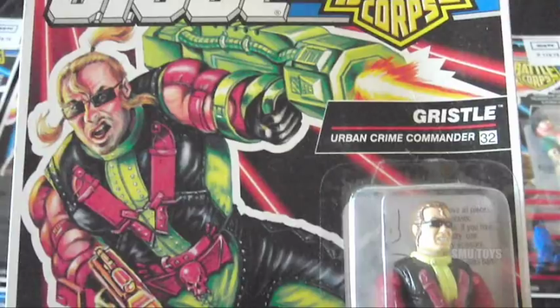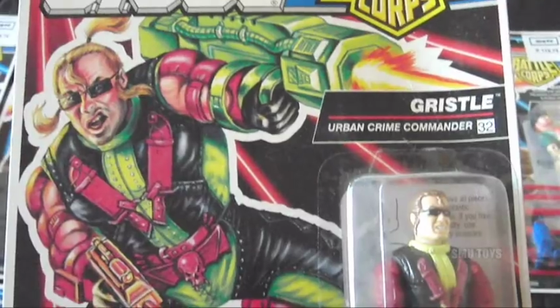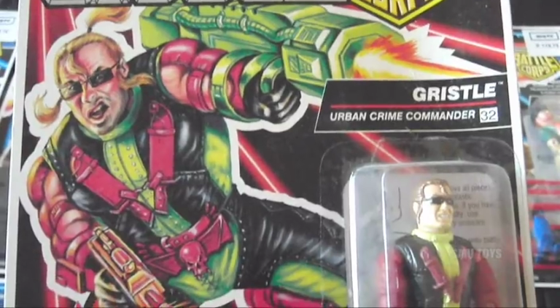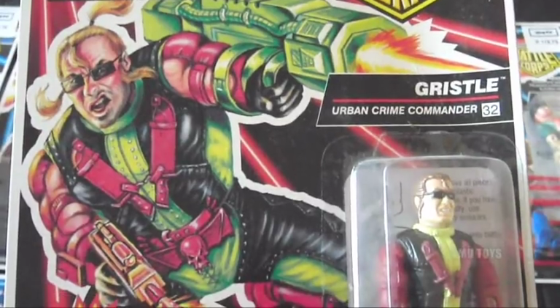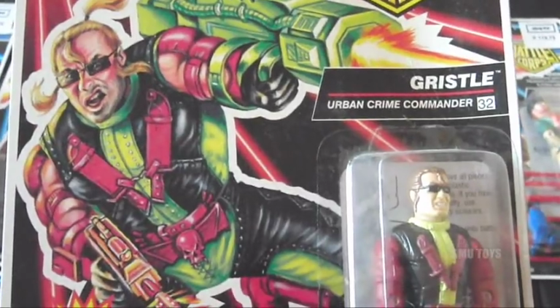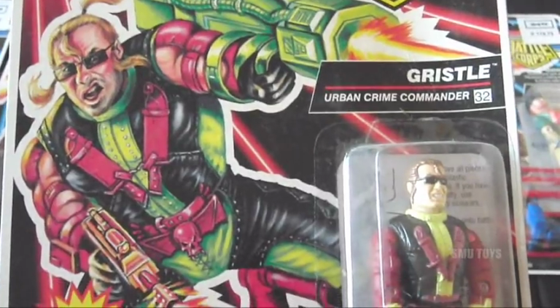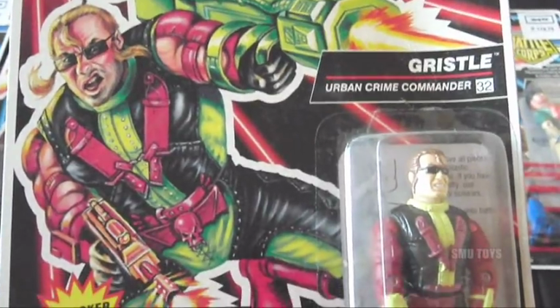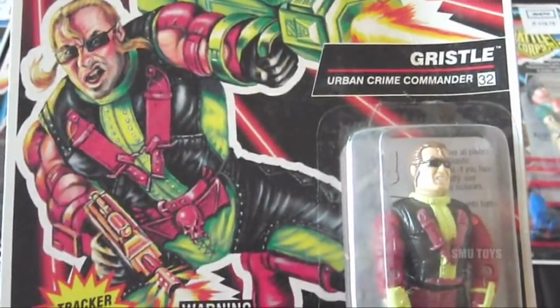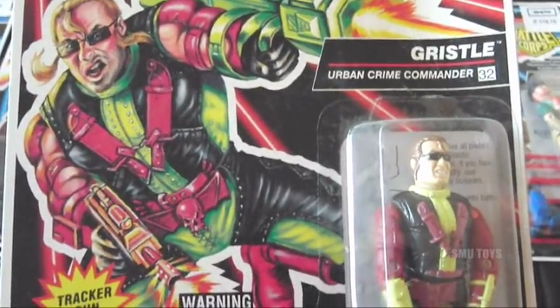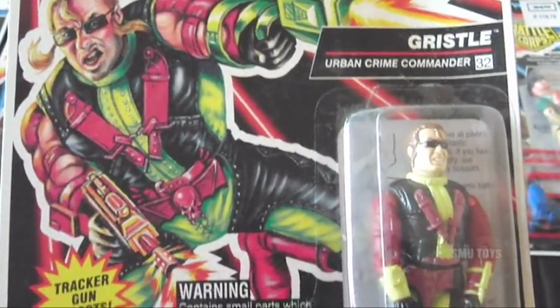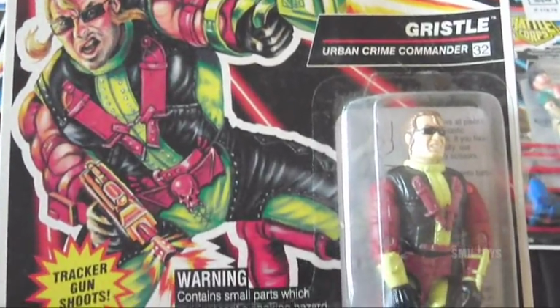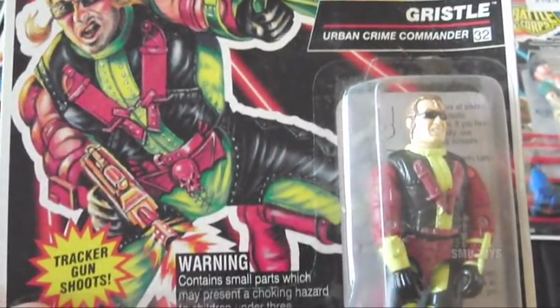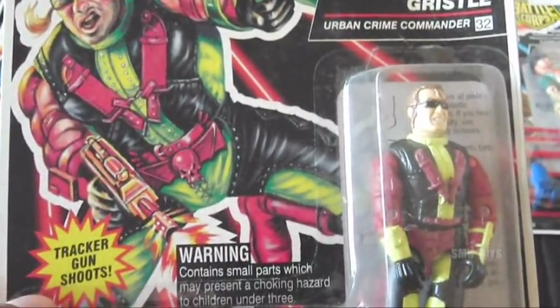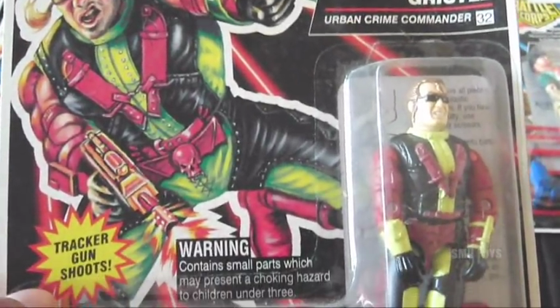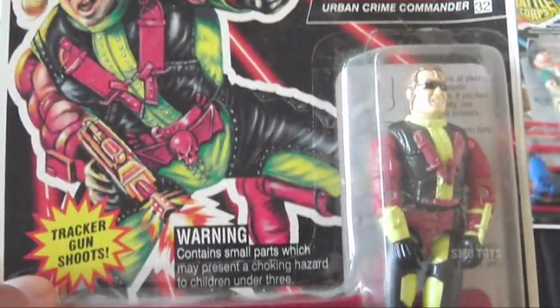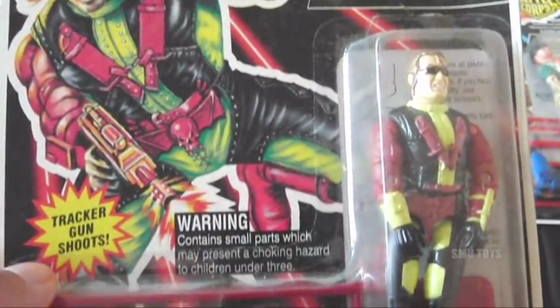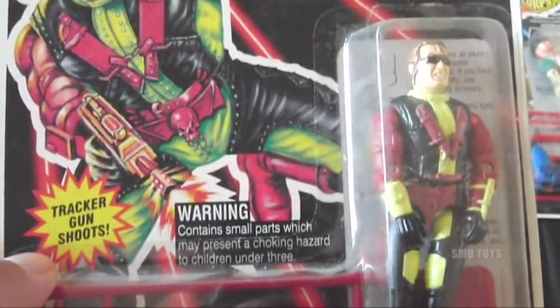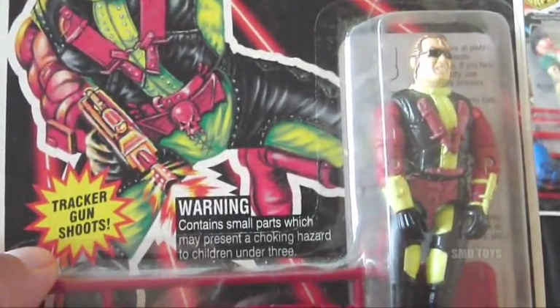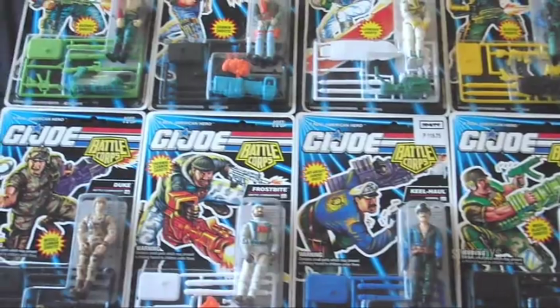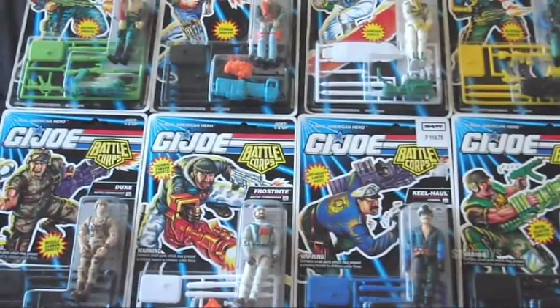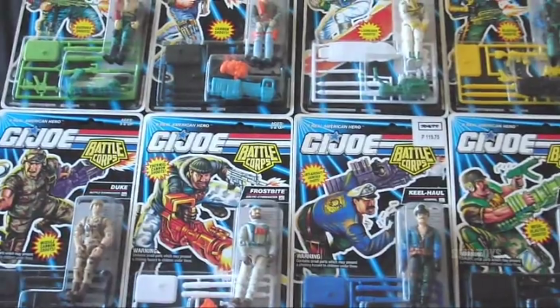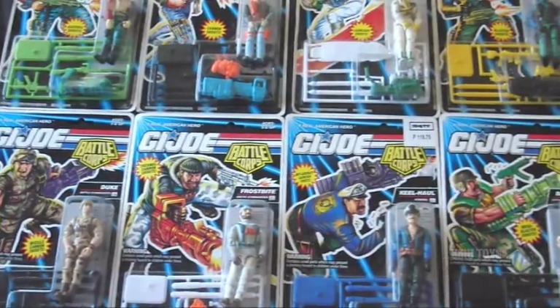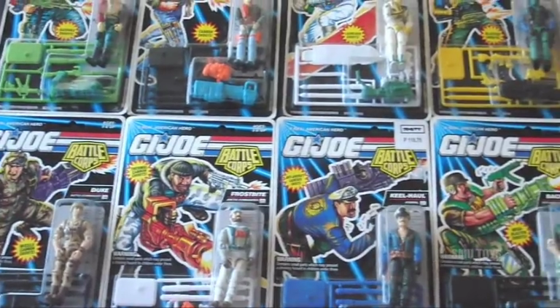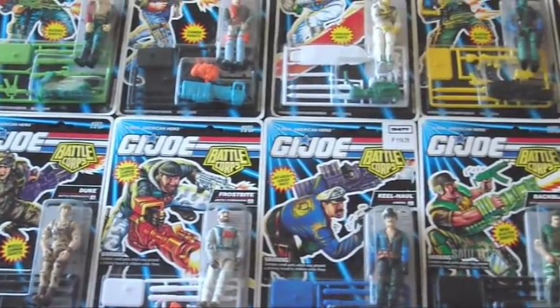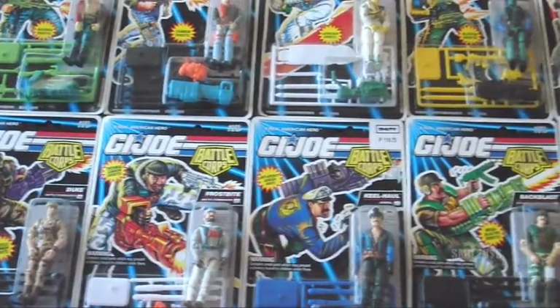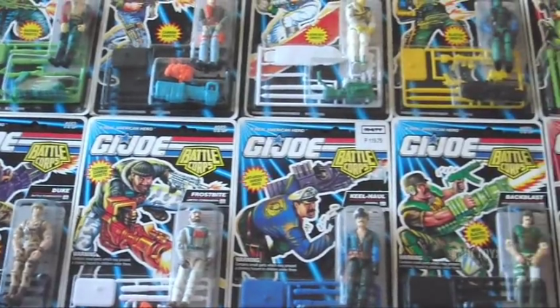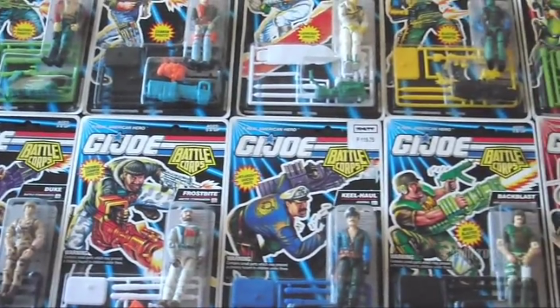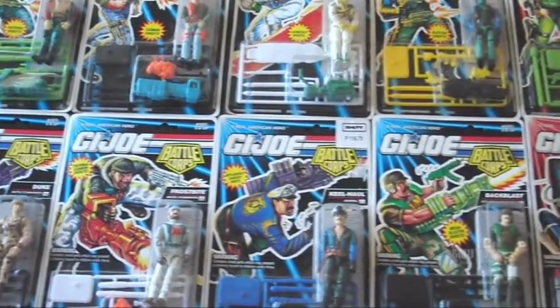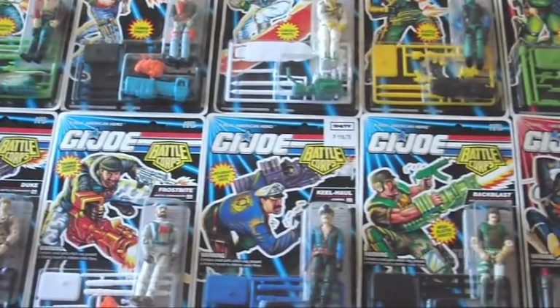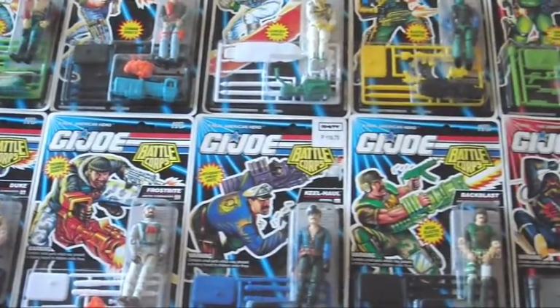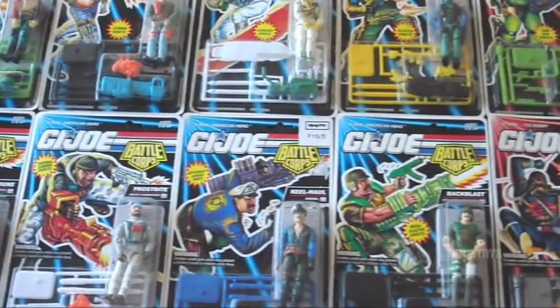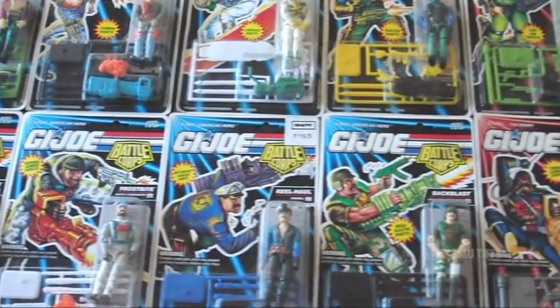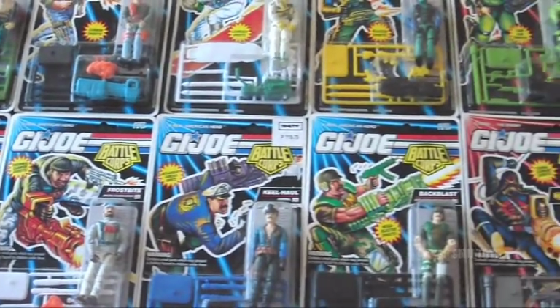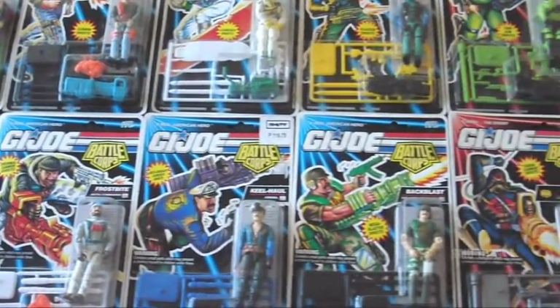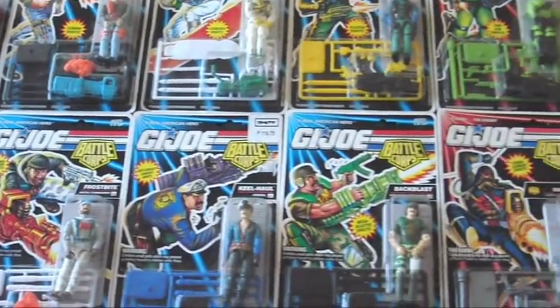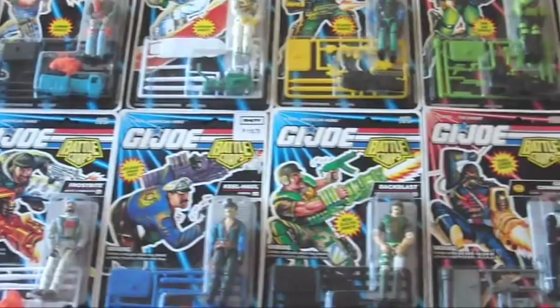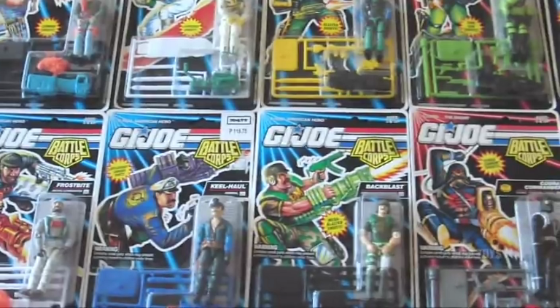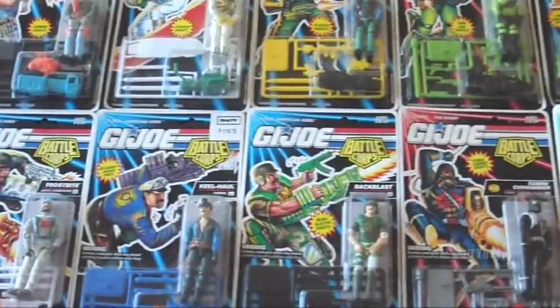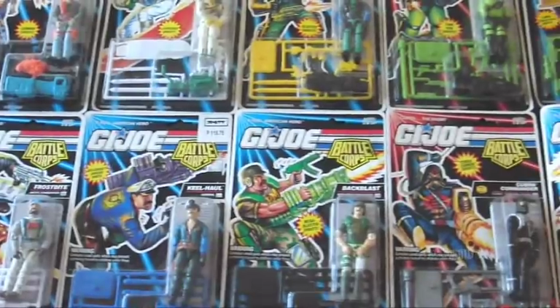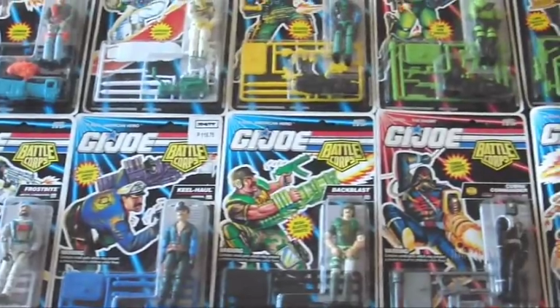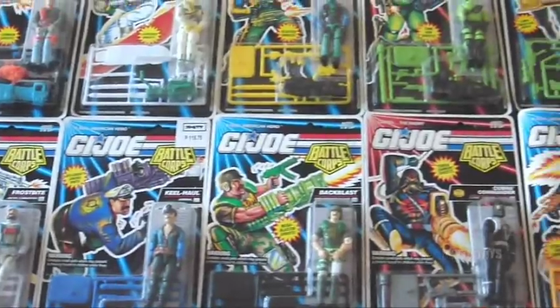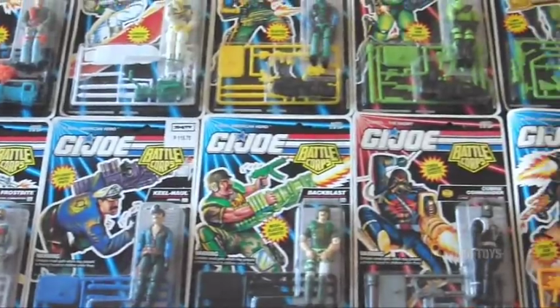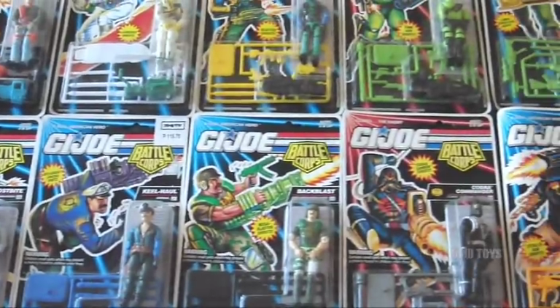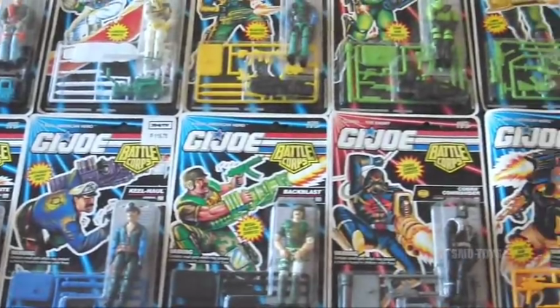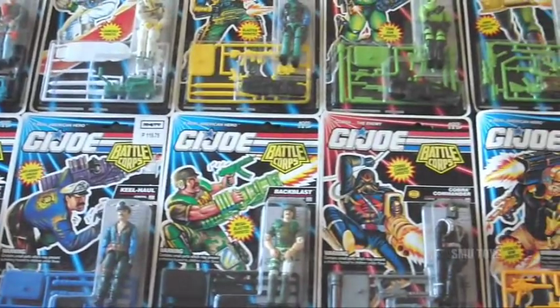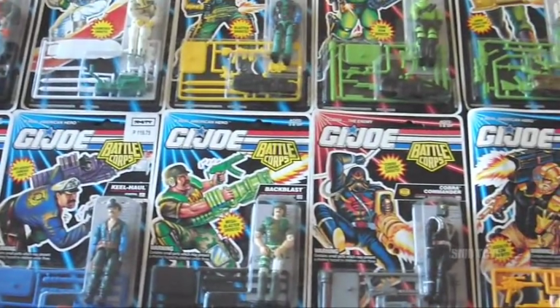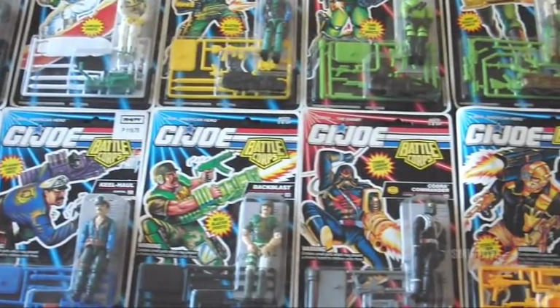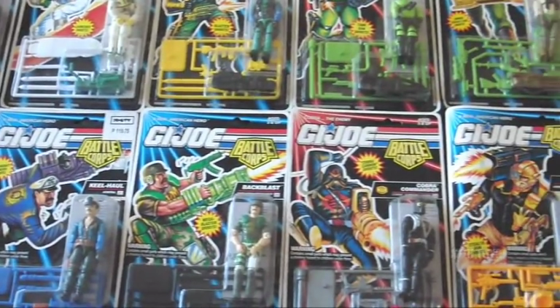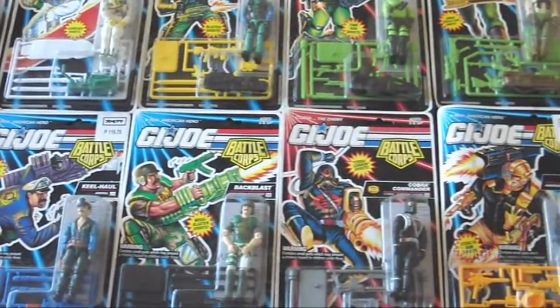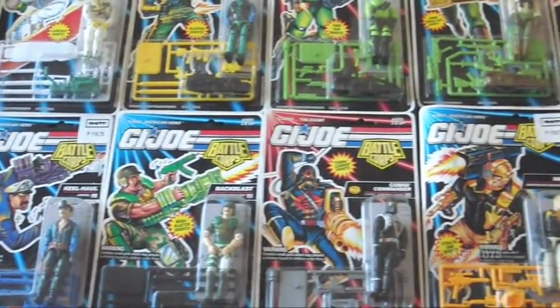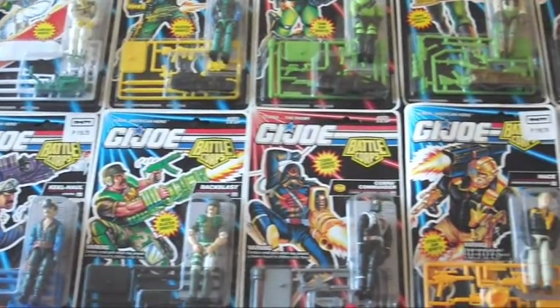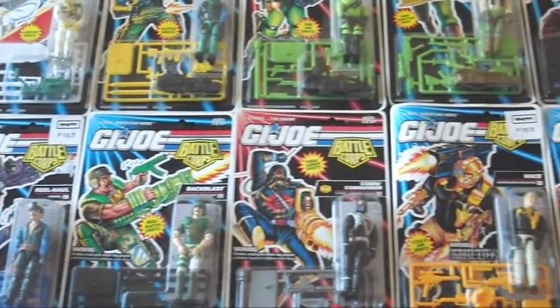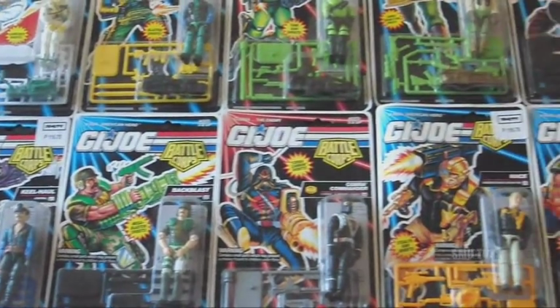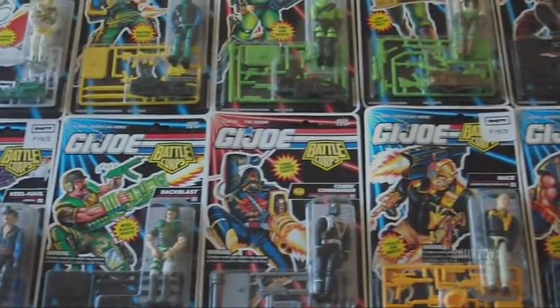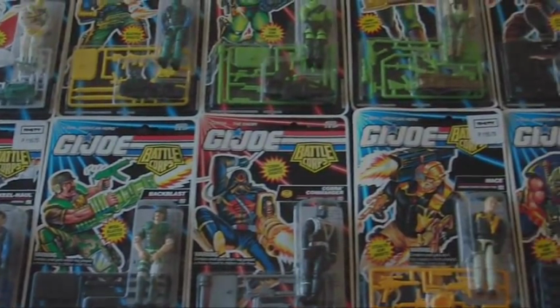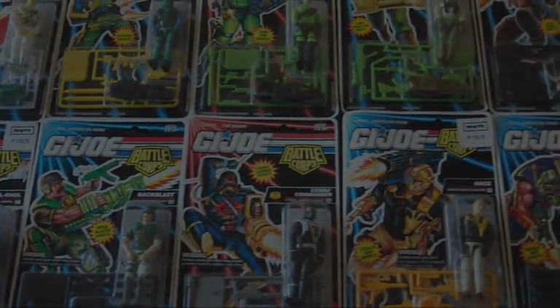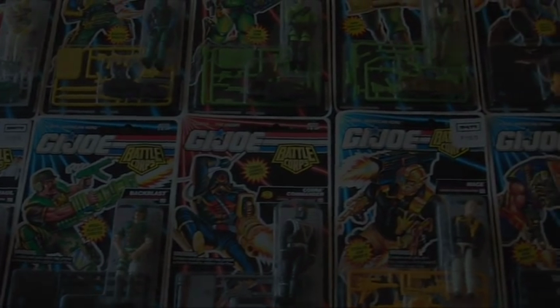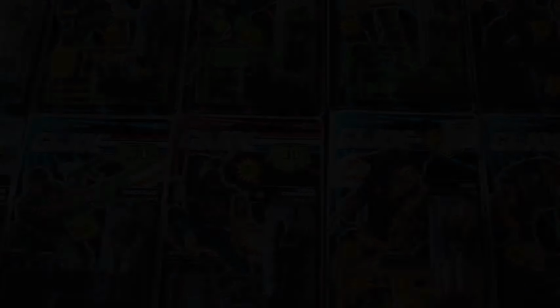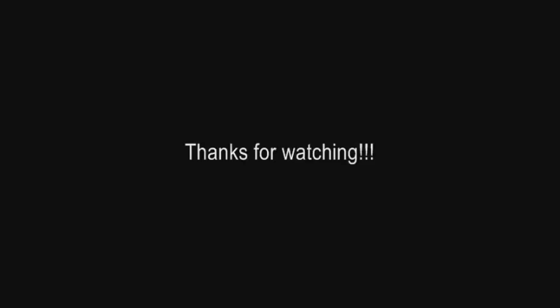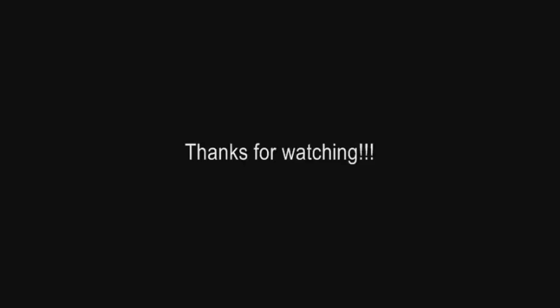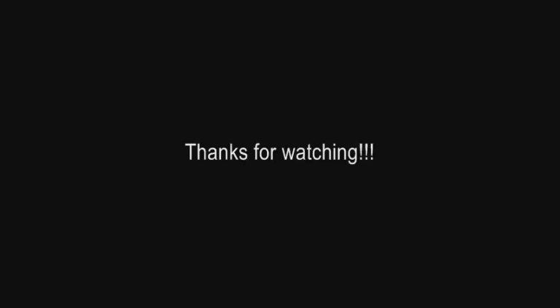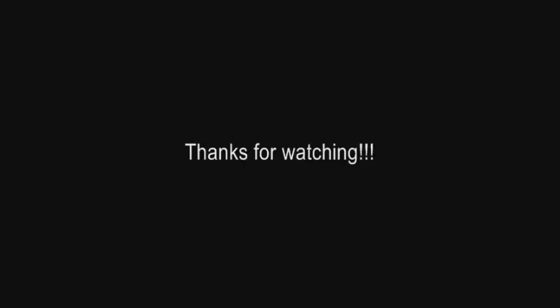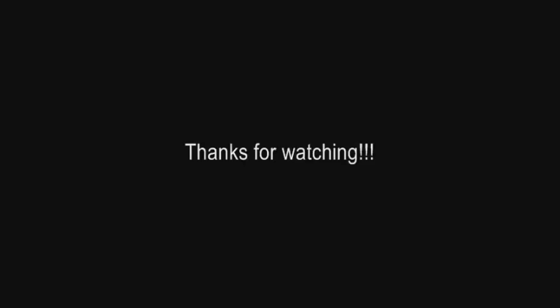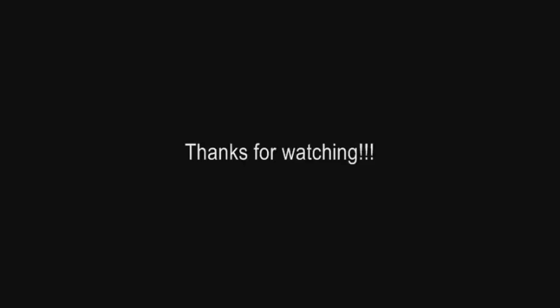Continuing on: number twenty-four Cobra Commander, number twenty-nine Mace, number thirty Muskrat, number thirty-one Longarm, and number thirty-two Gristle. So there you have it — my small collection of vintage GI Joe Battle Corps figures.